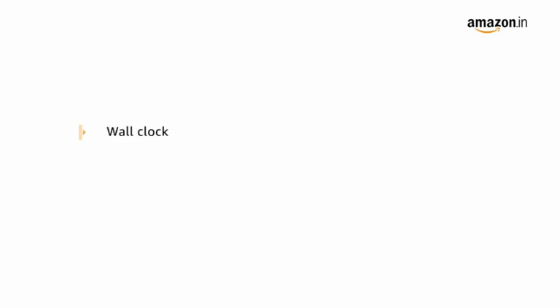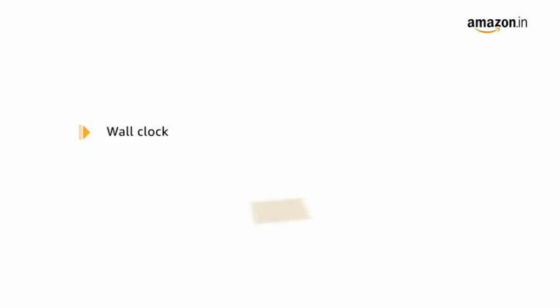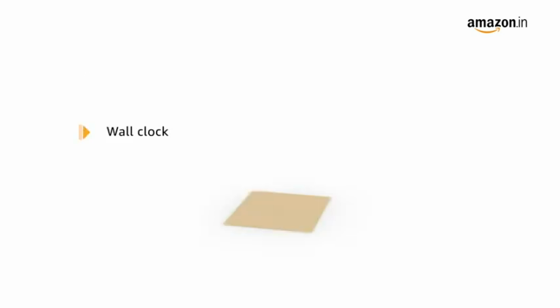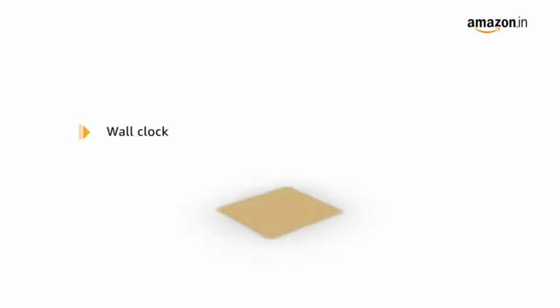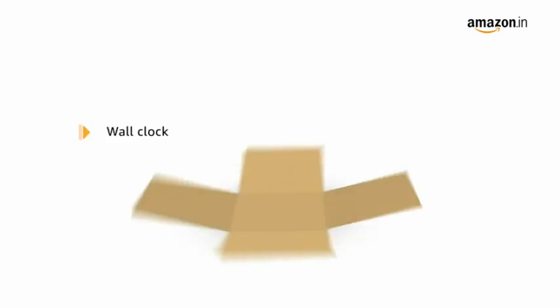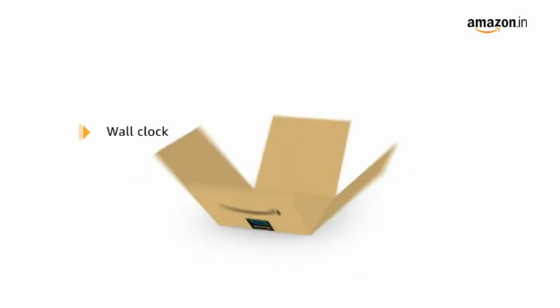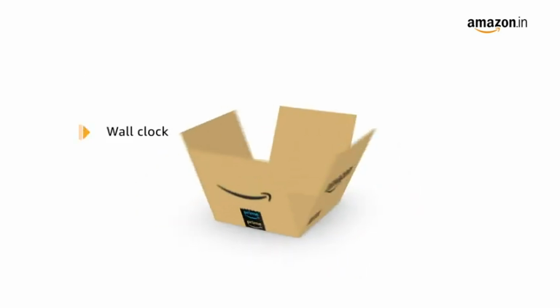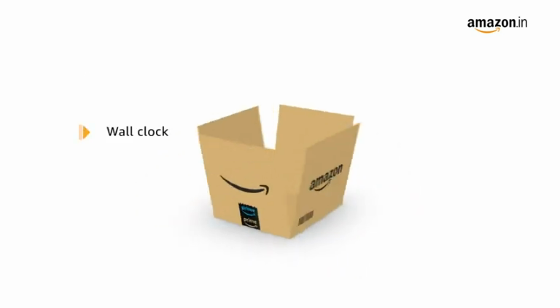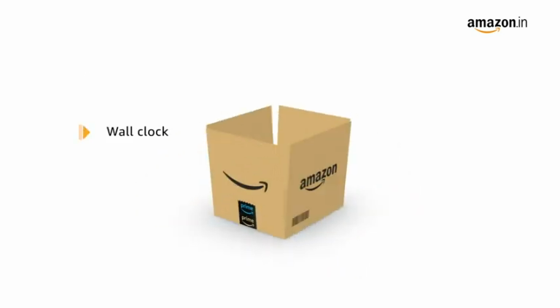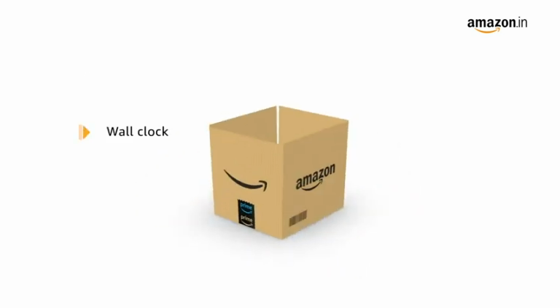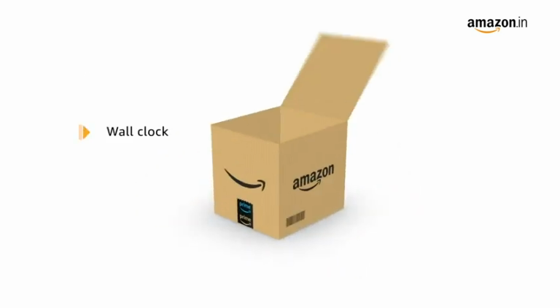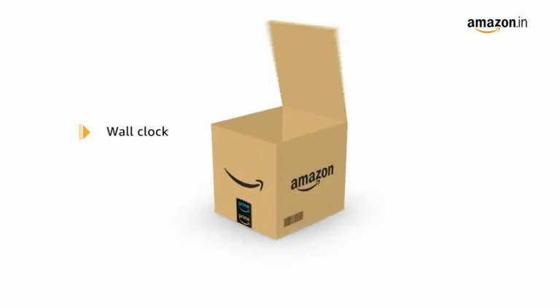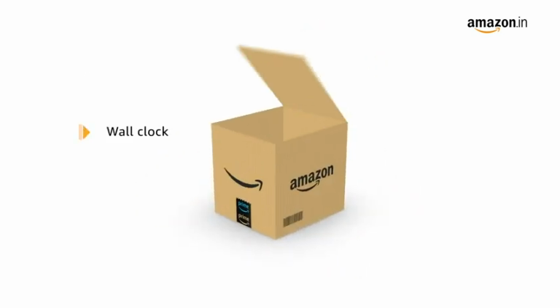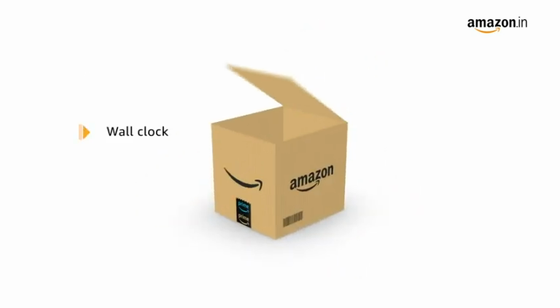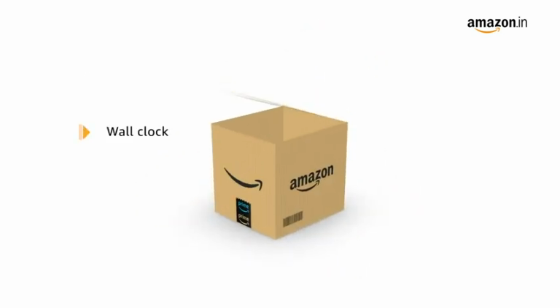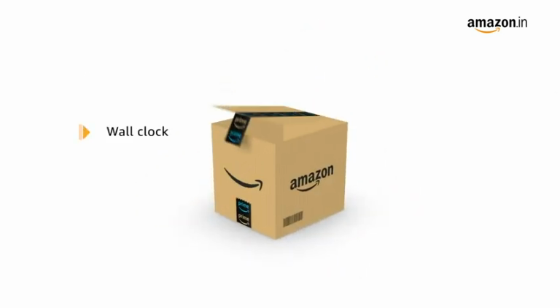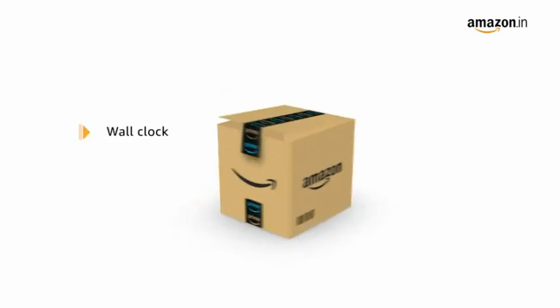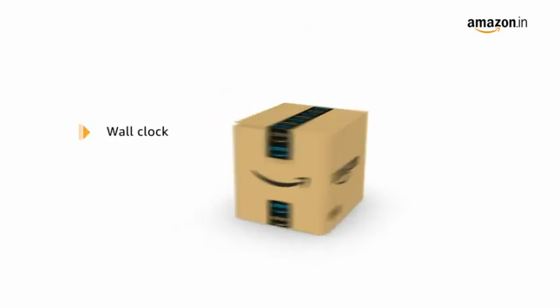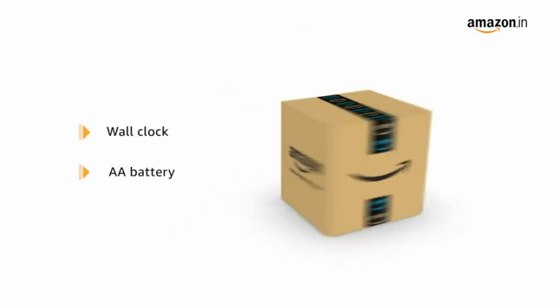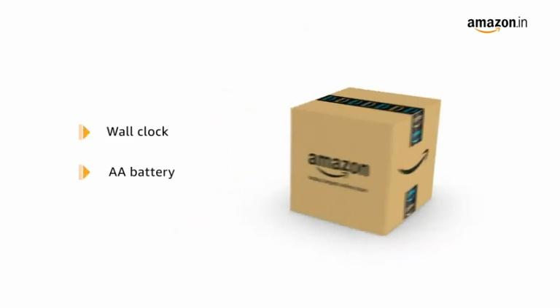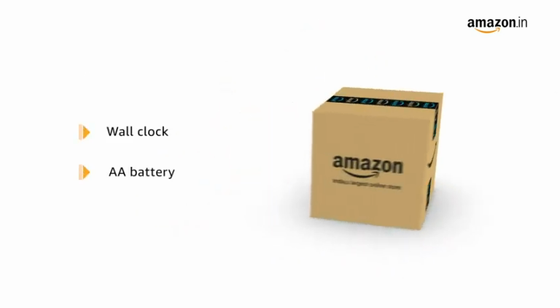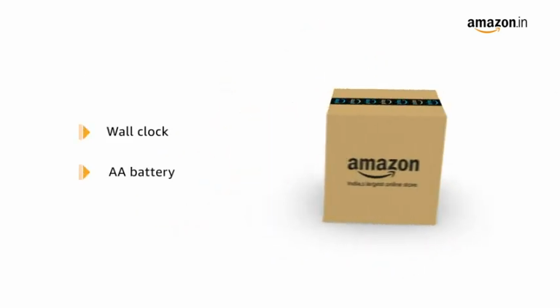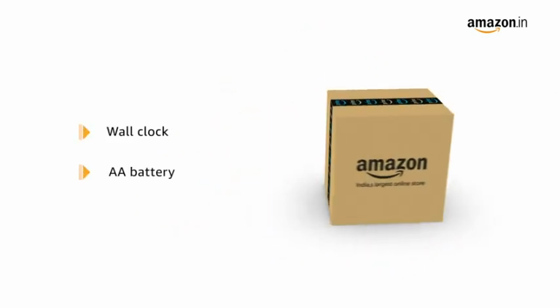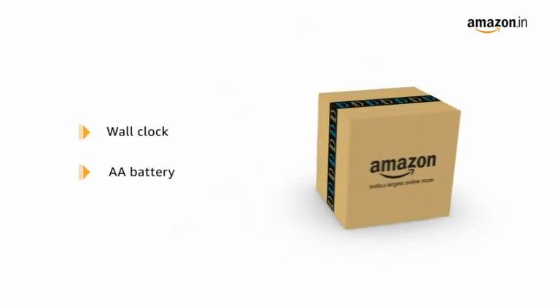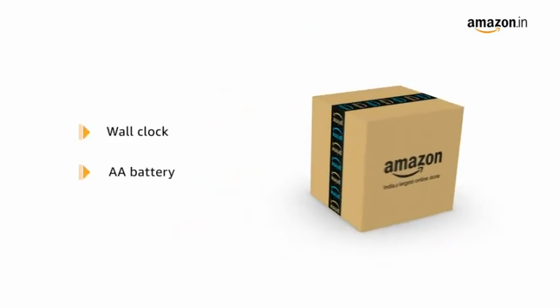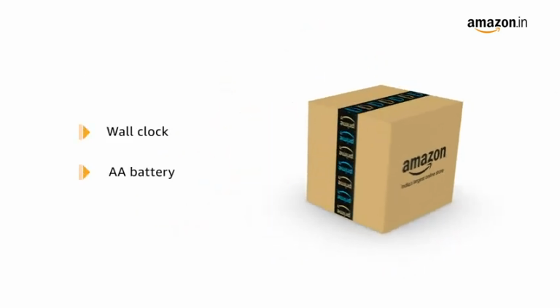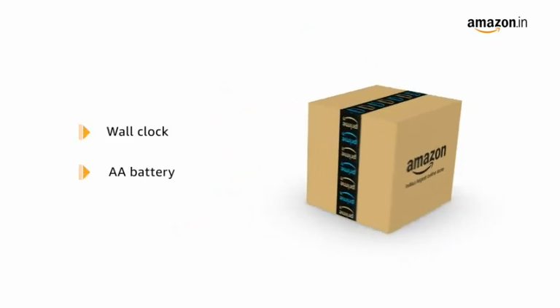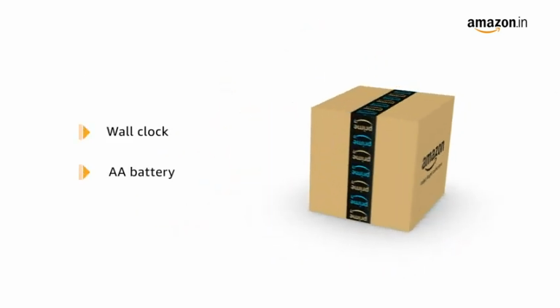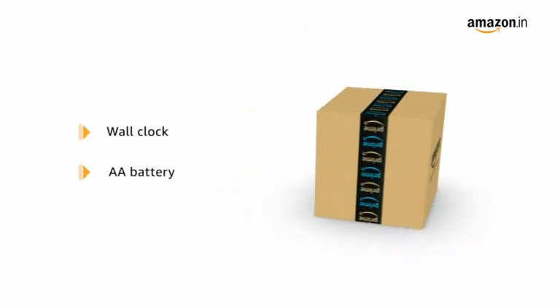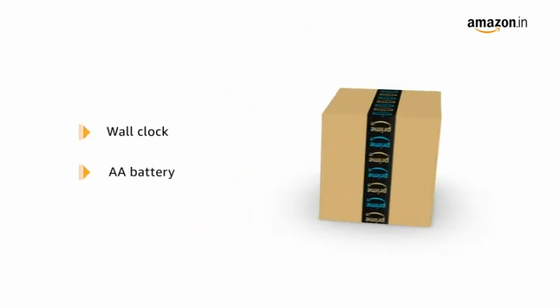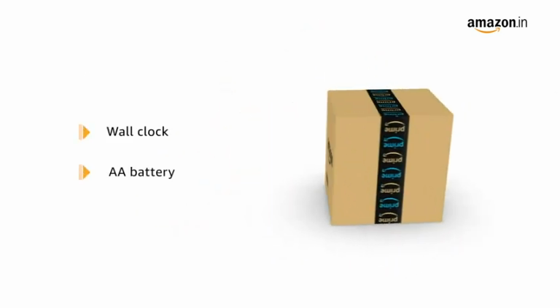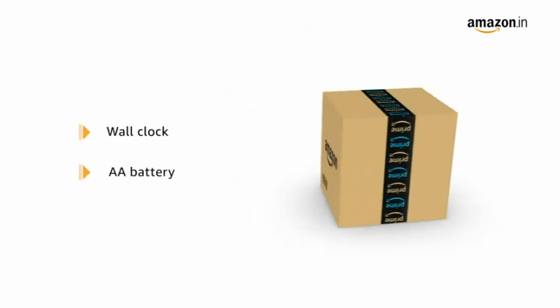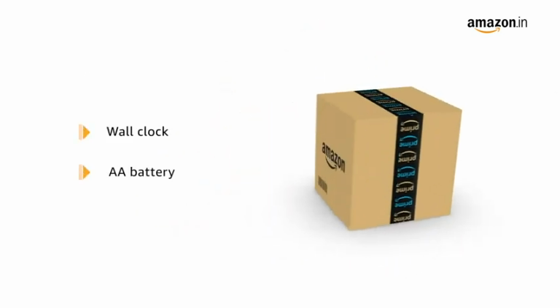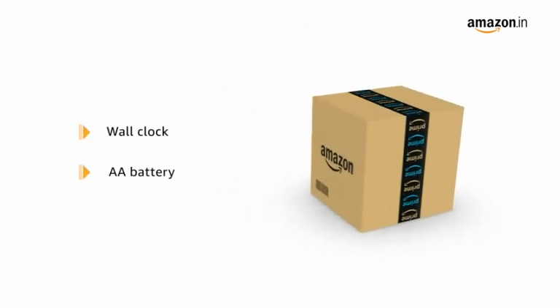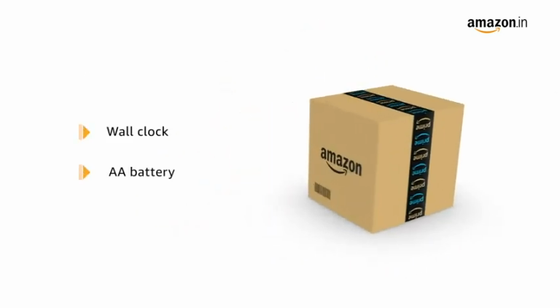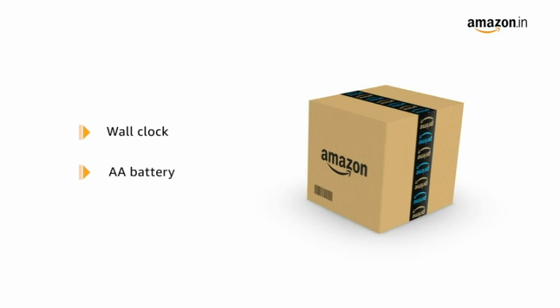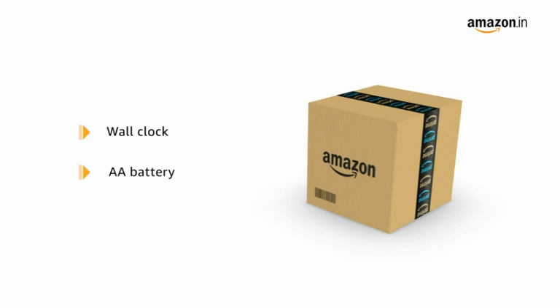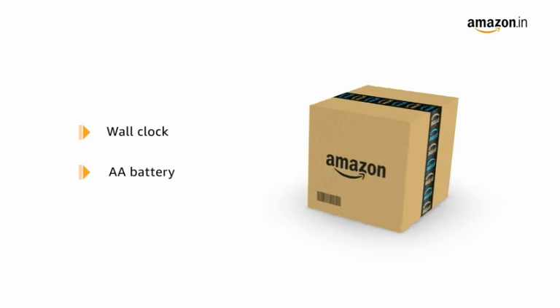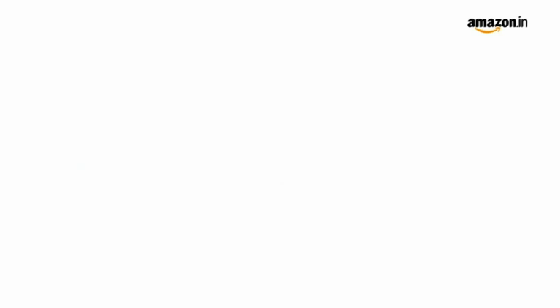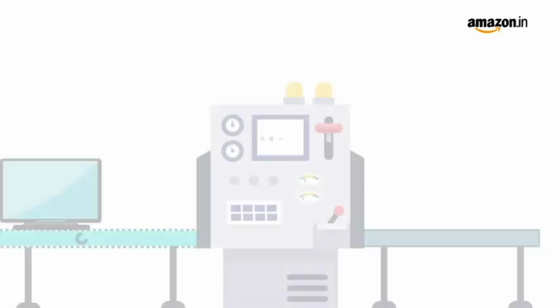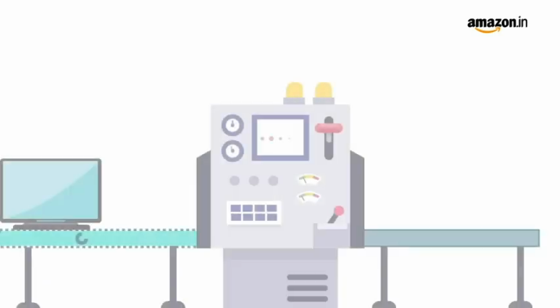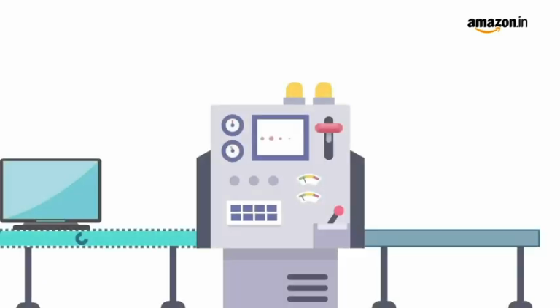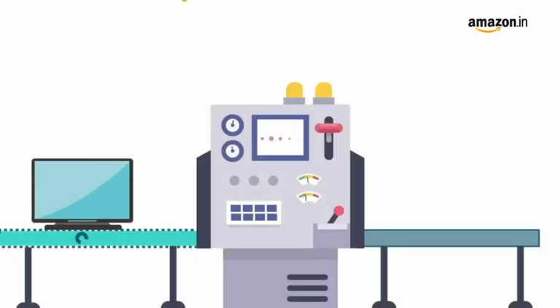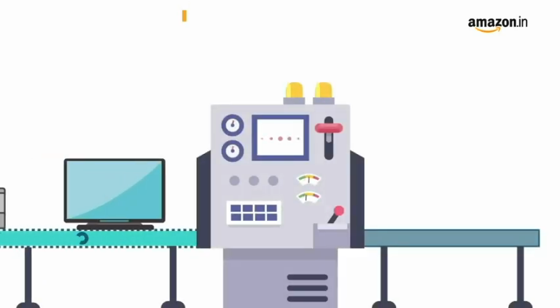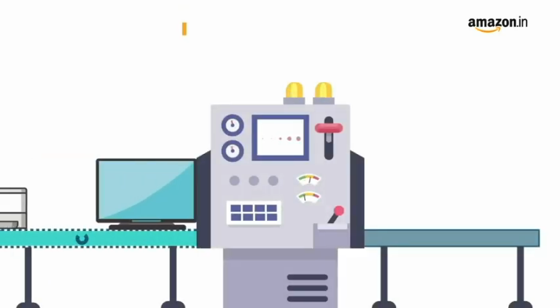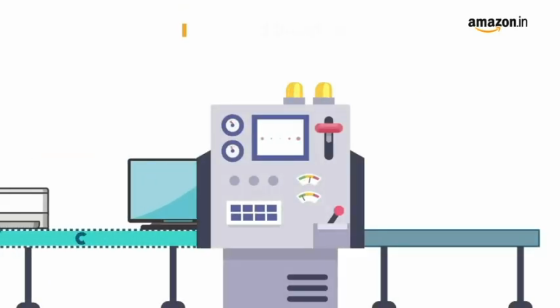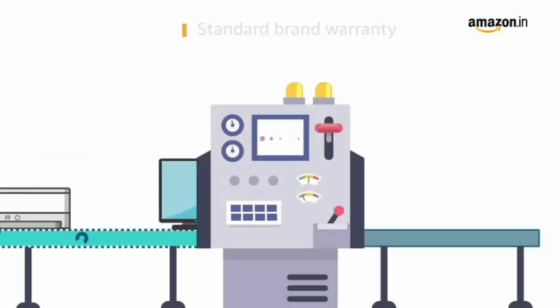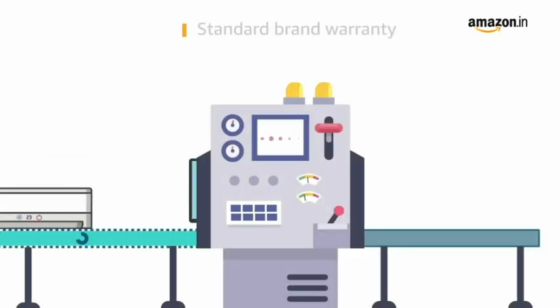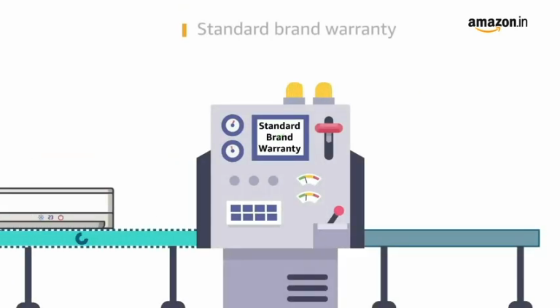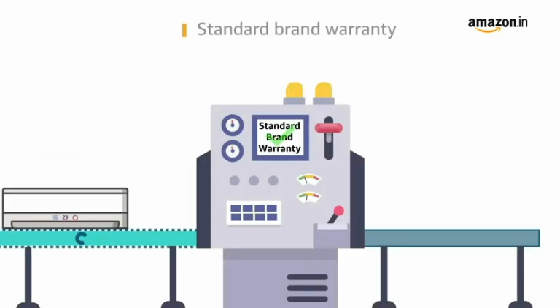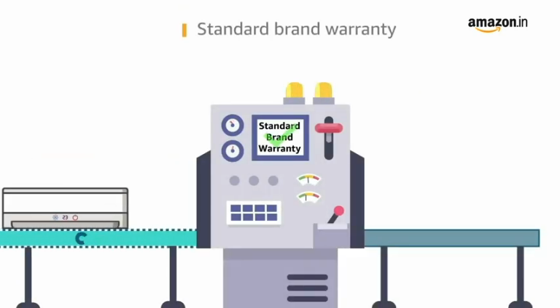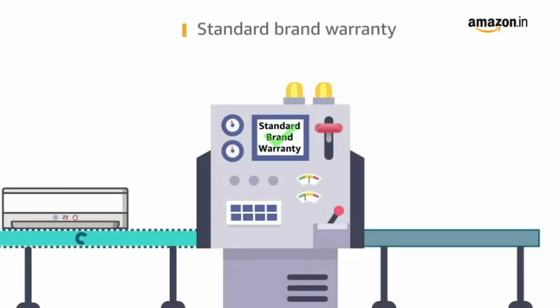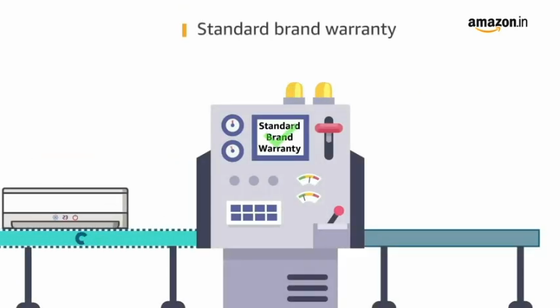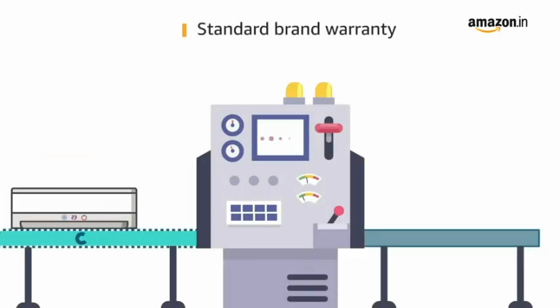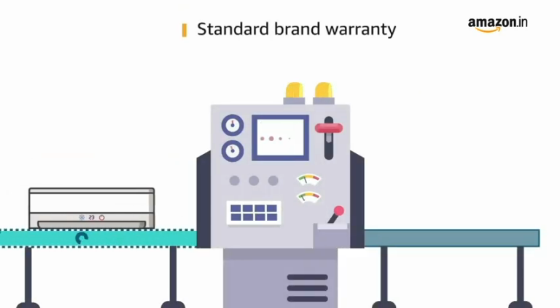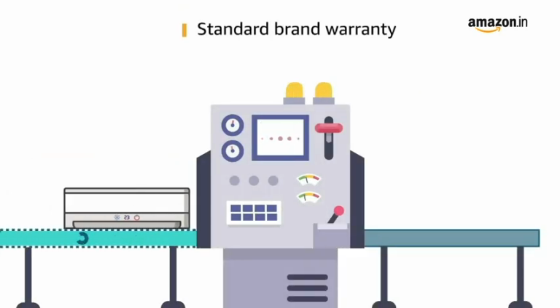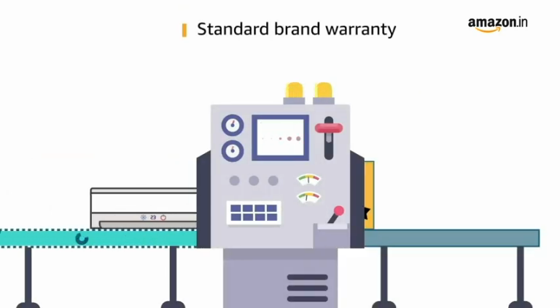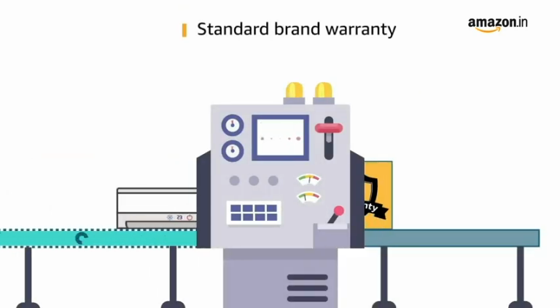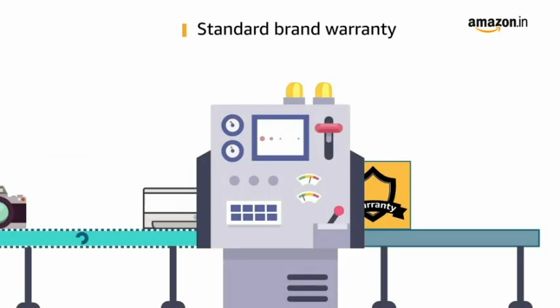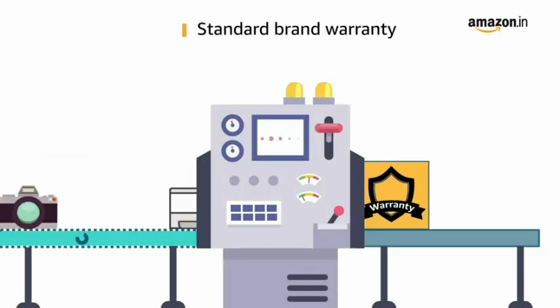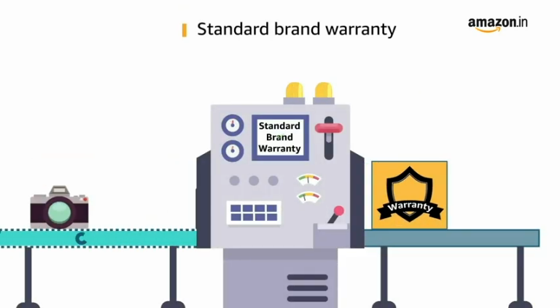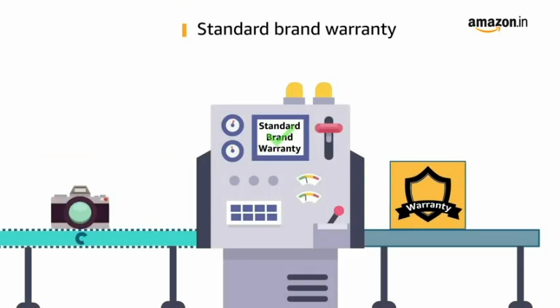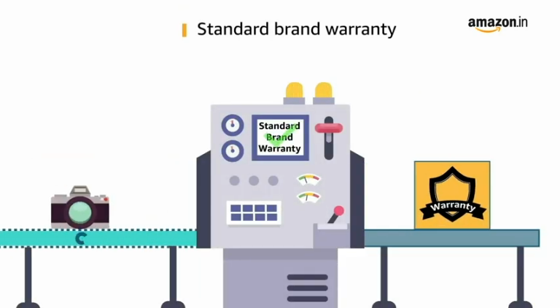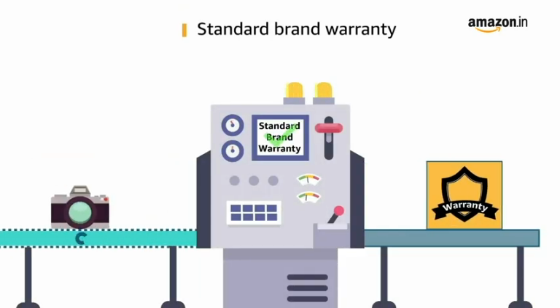In the box you will find one wall clock and one AA battery. The product comes with standard brand warranty.